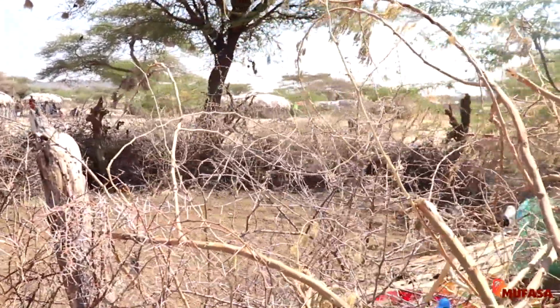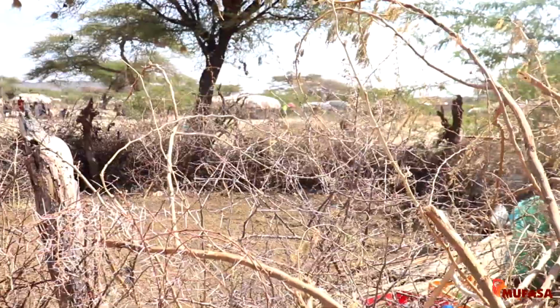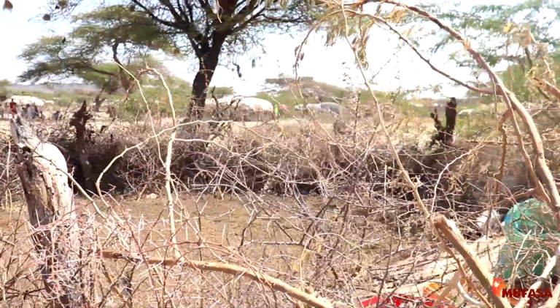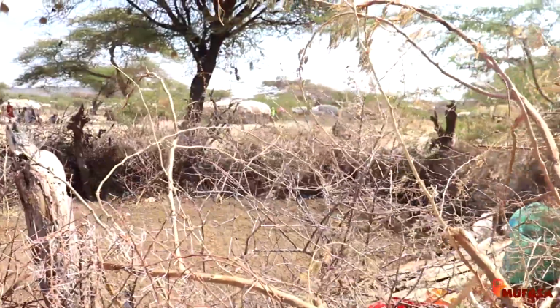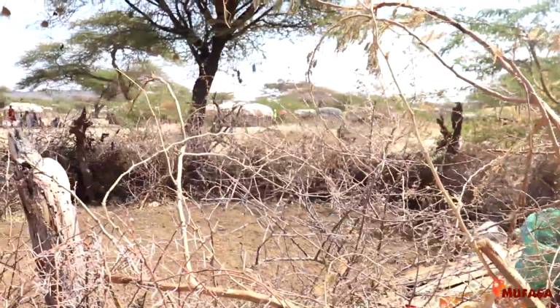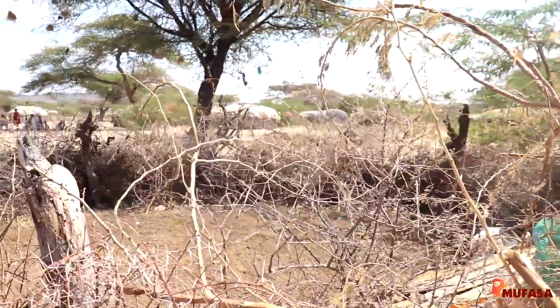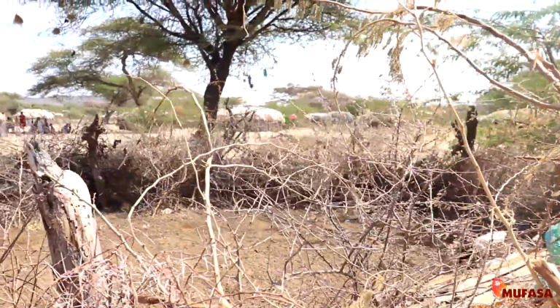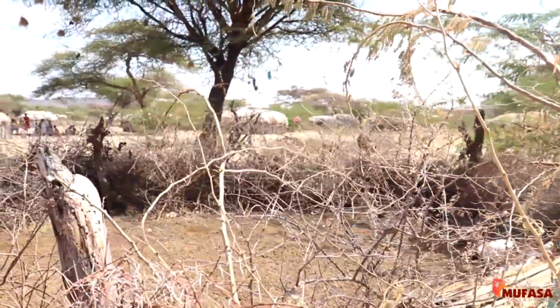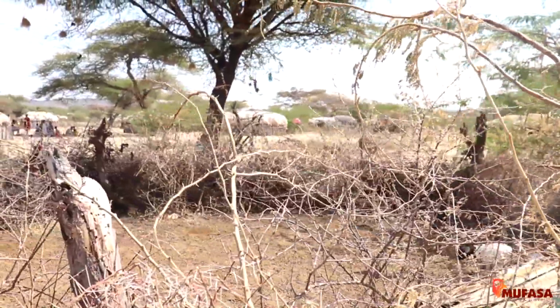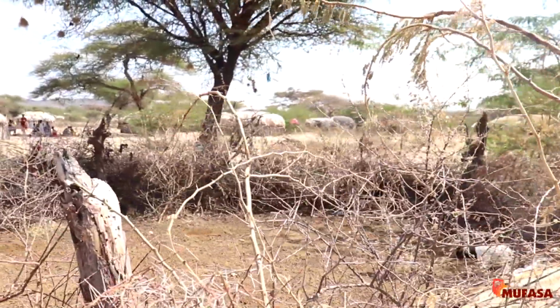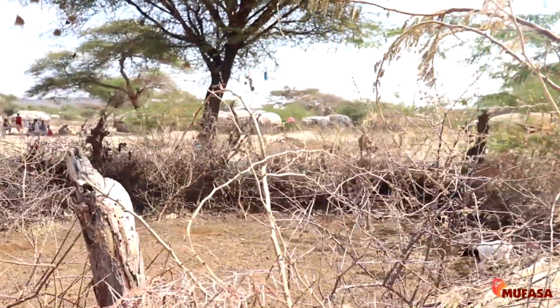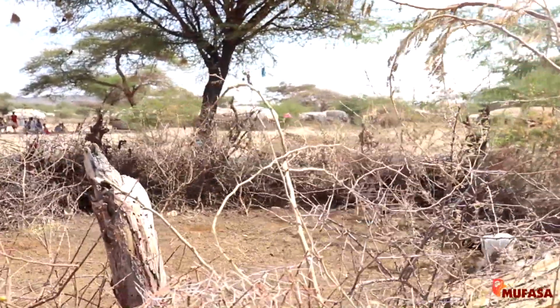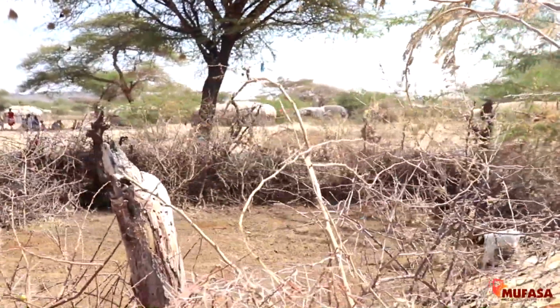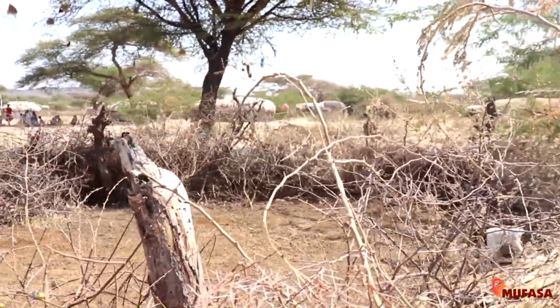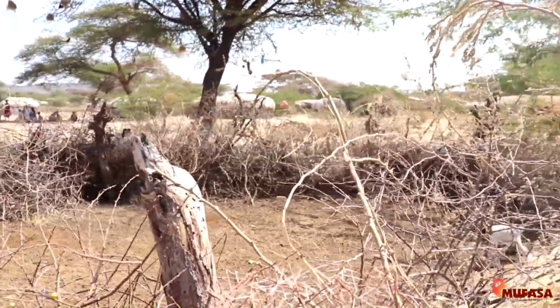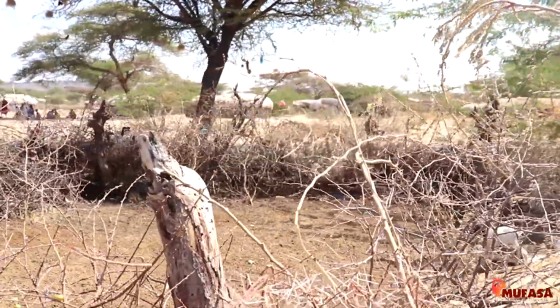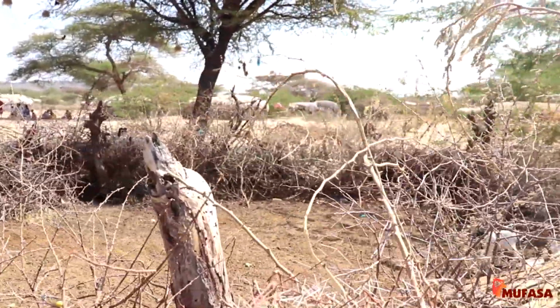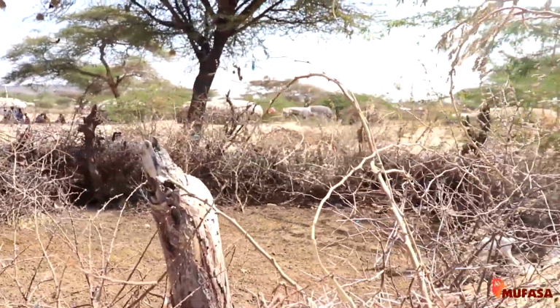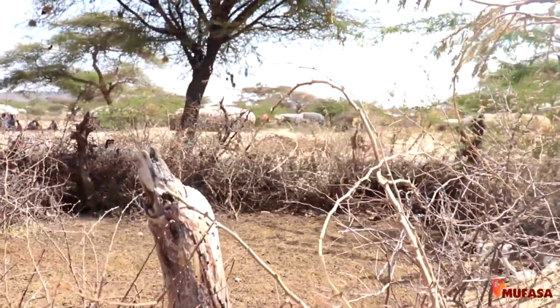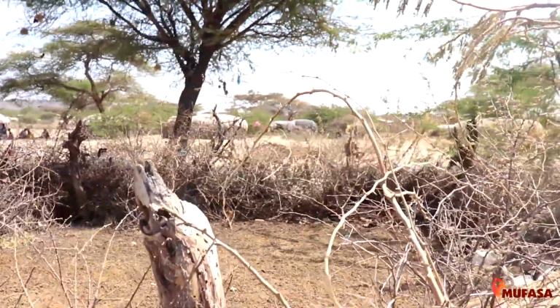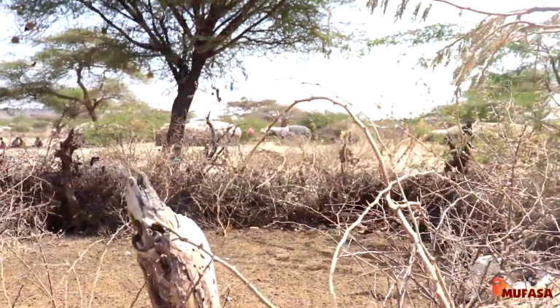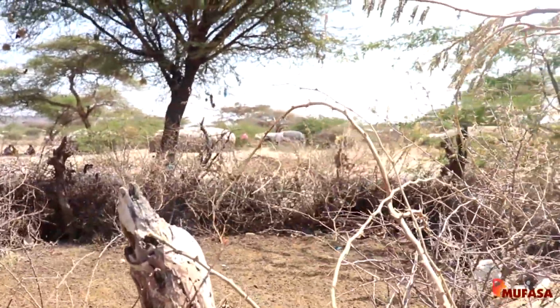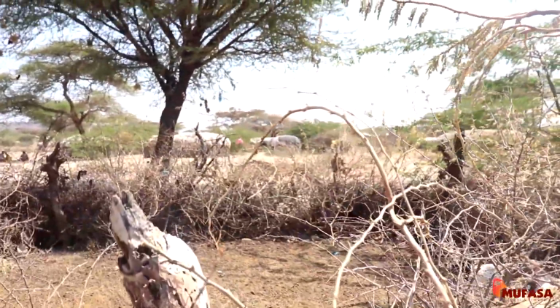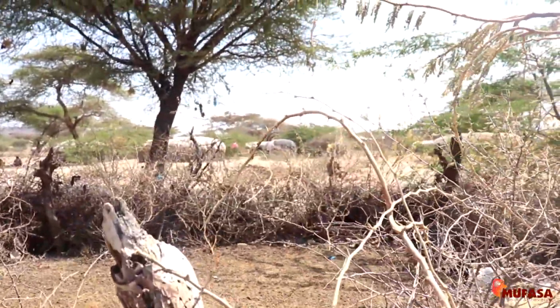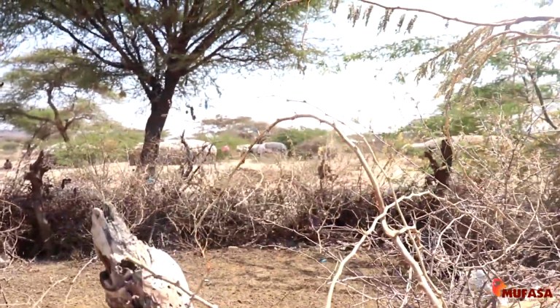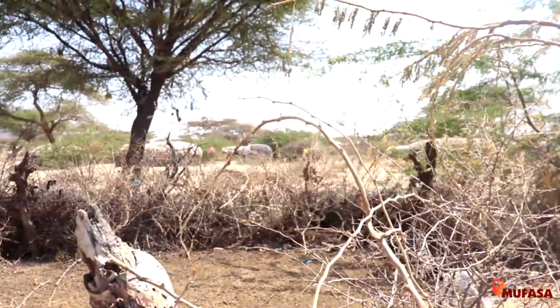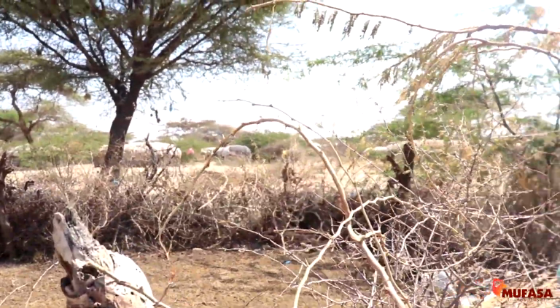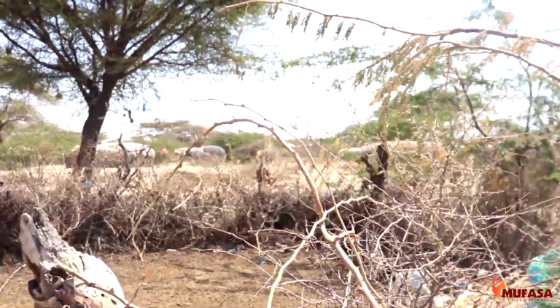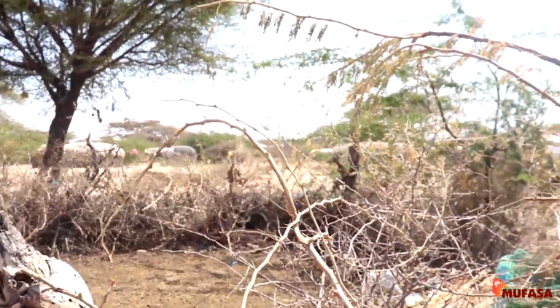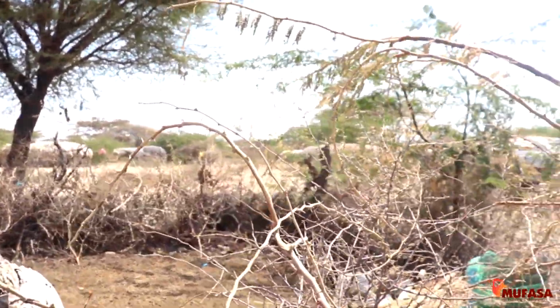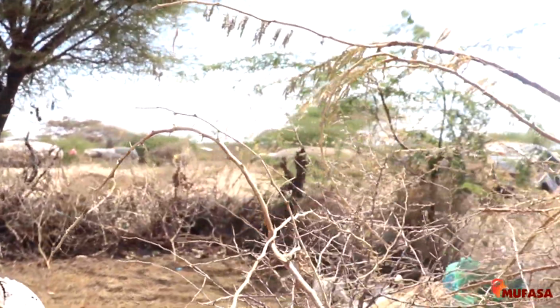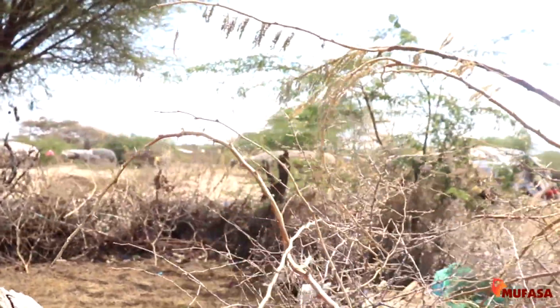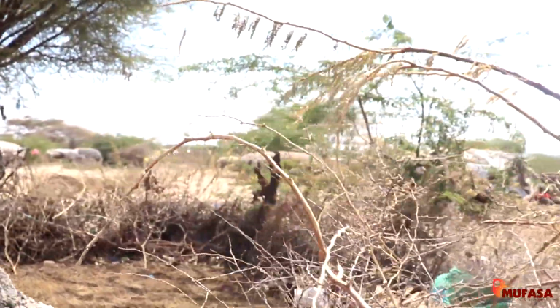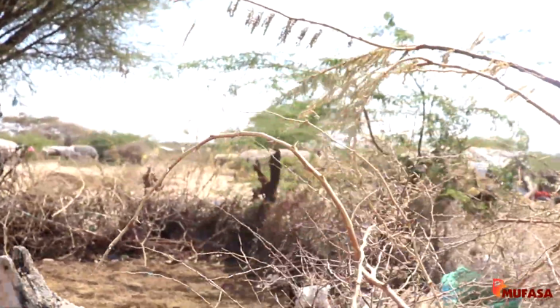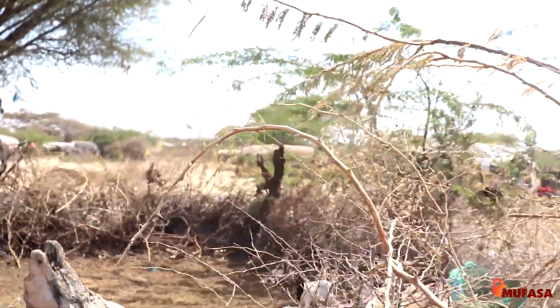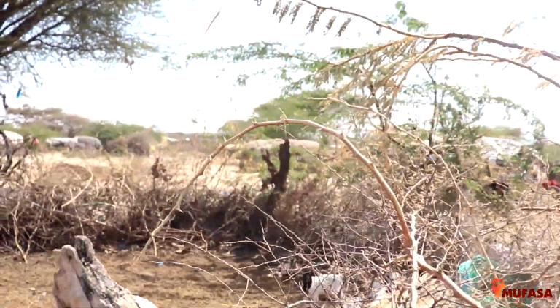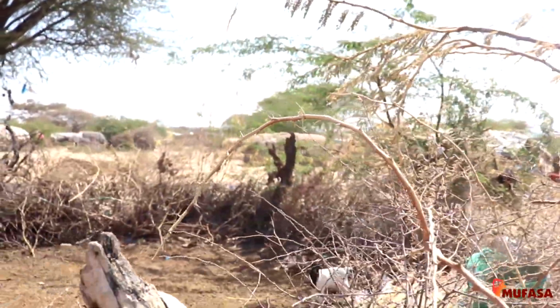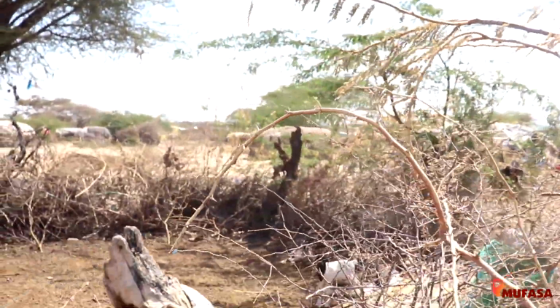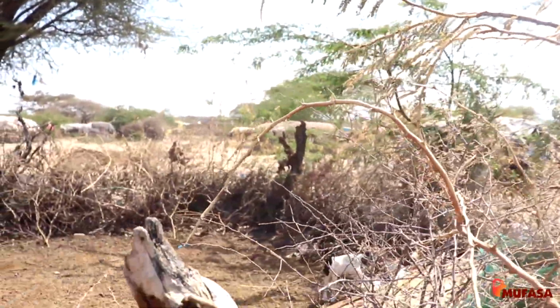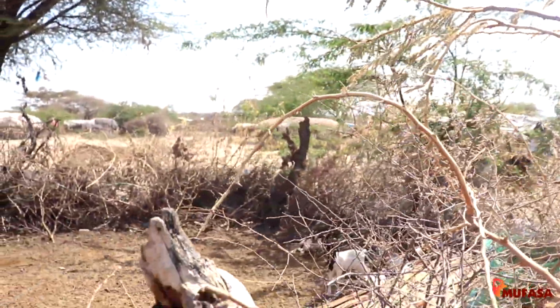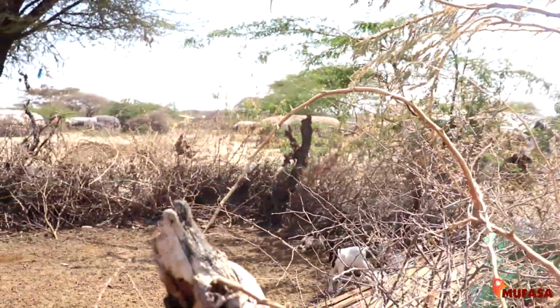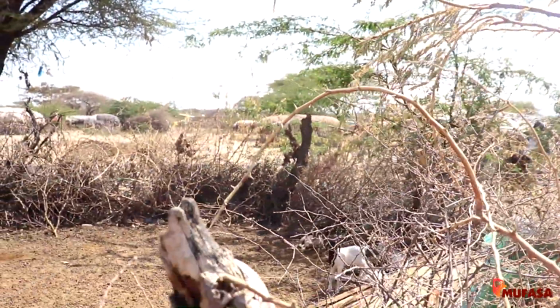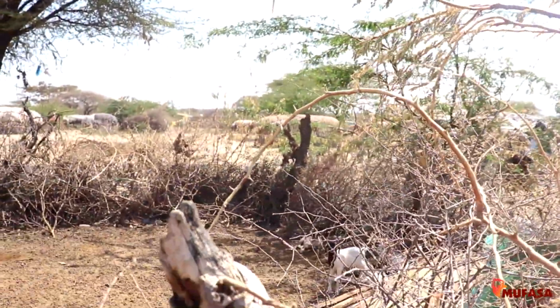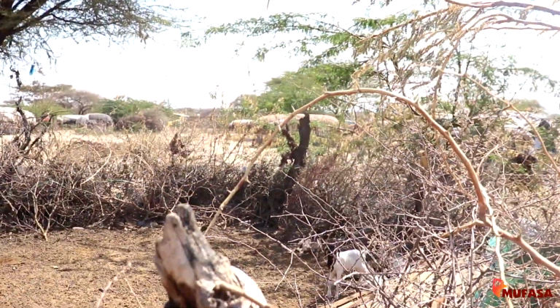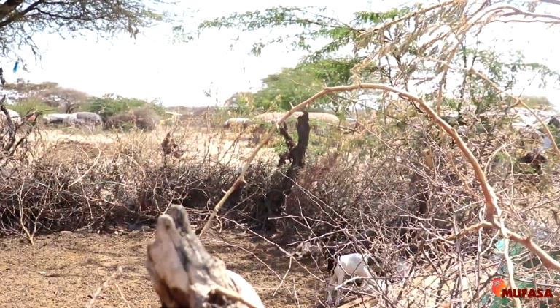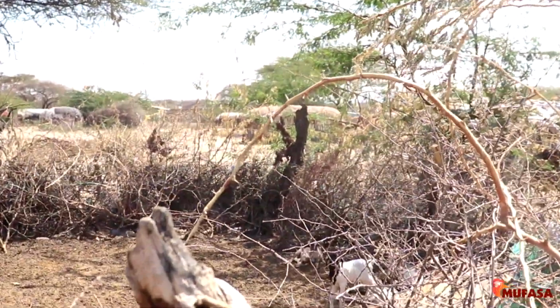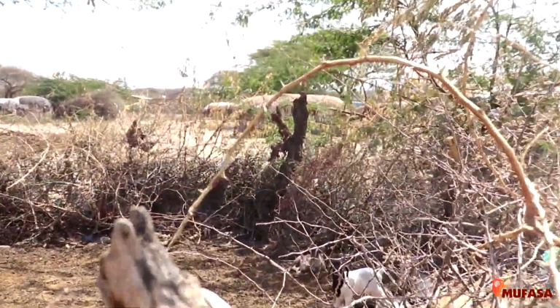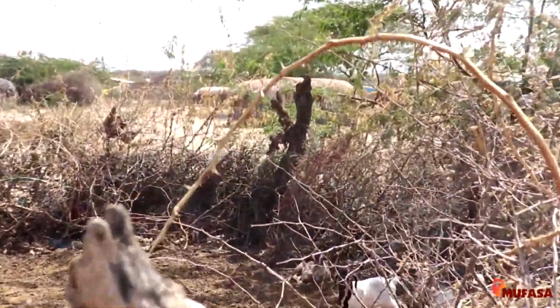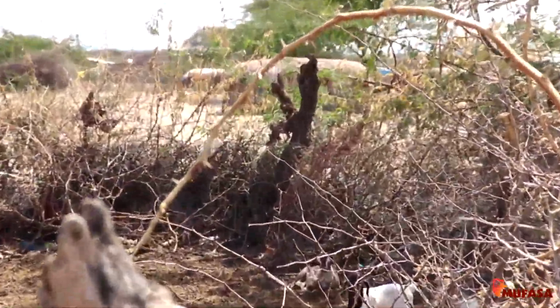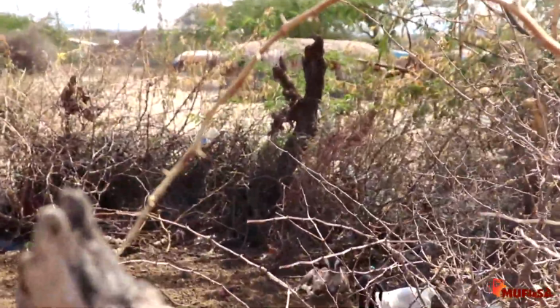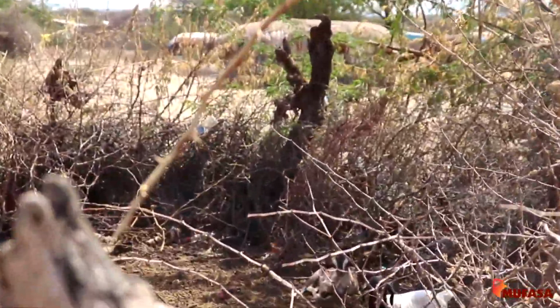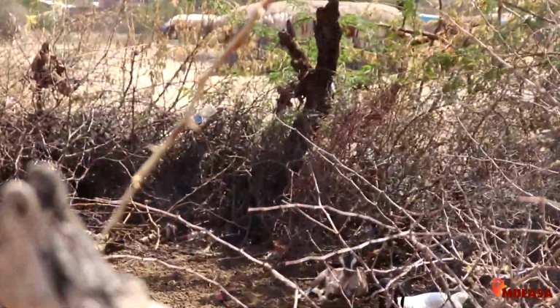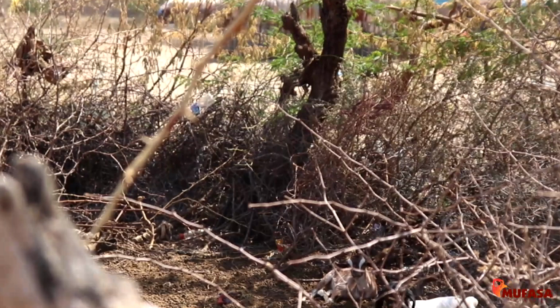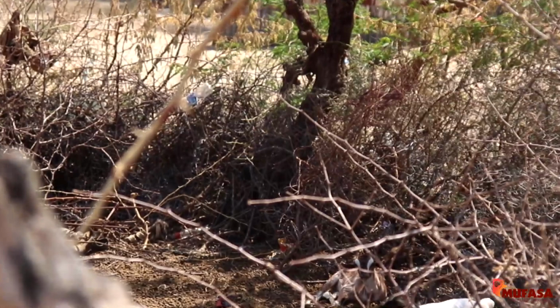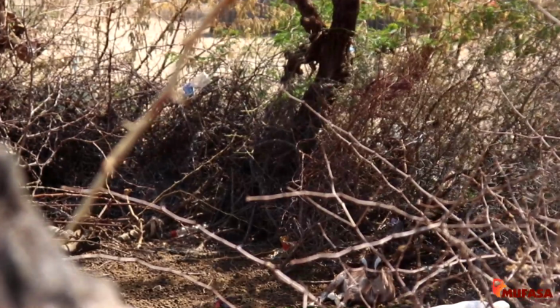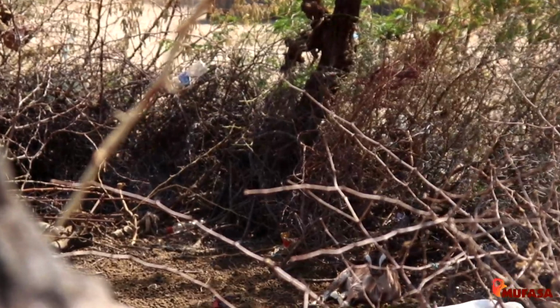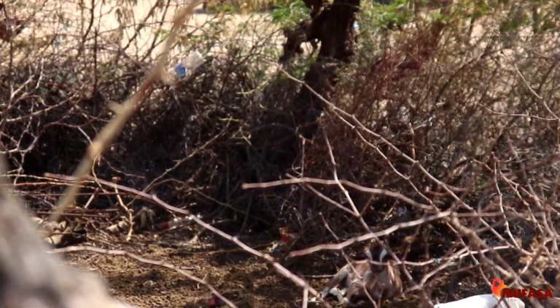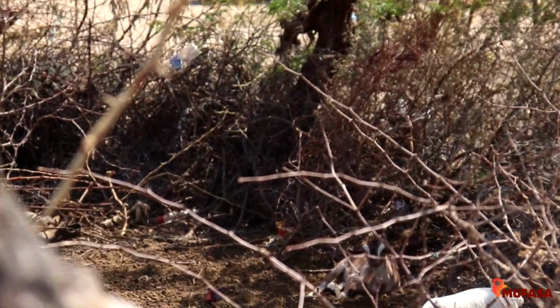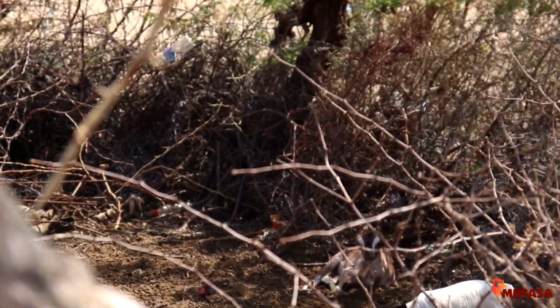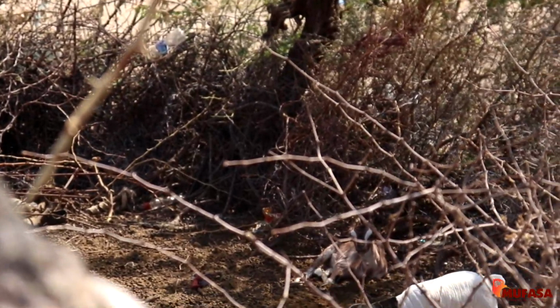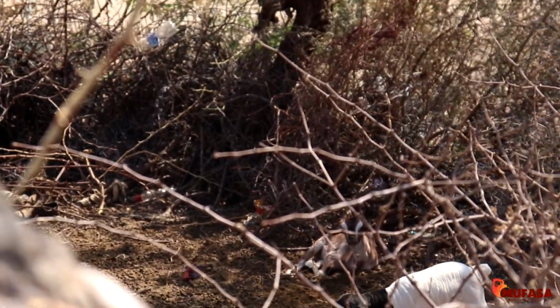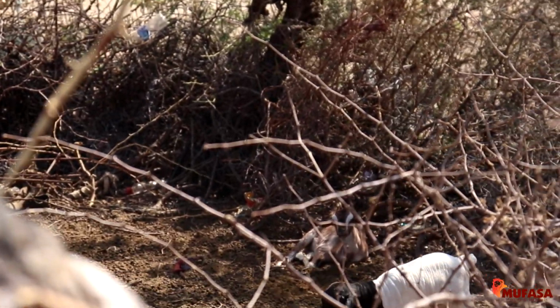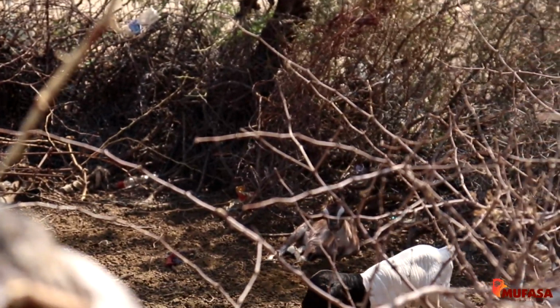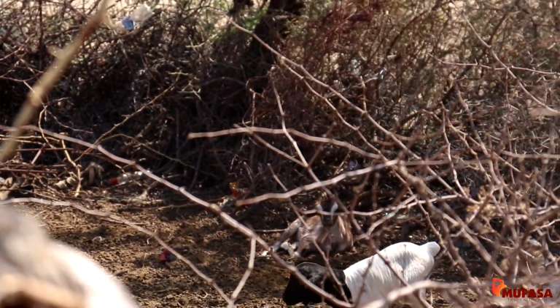The cows are not around now — the boys are with them up at the big mountain.